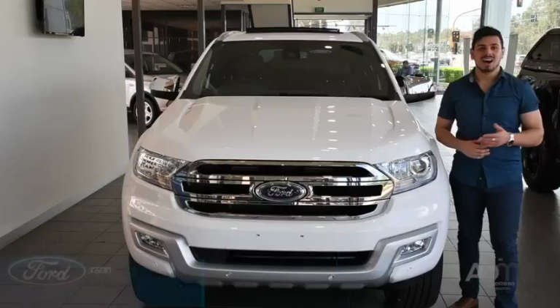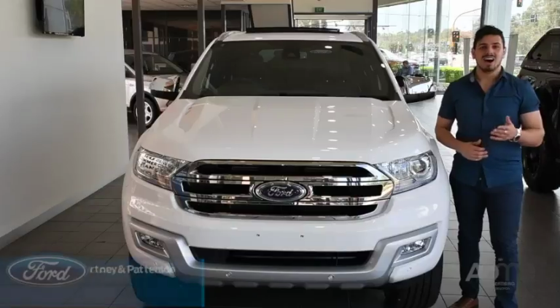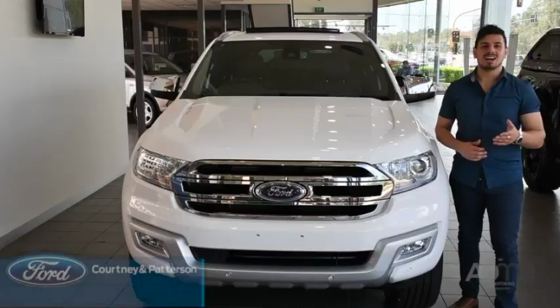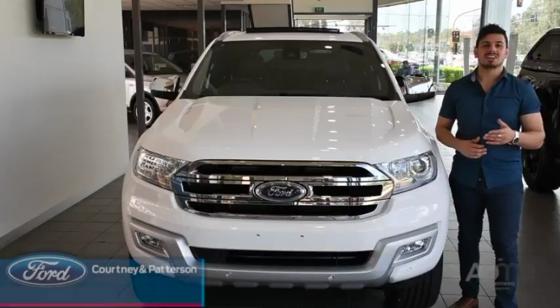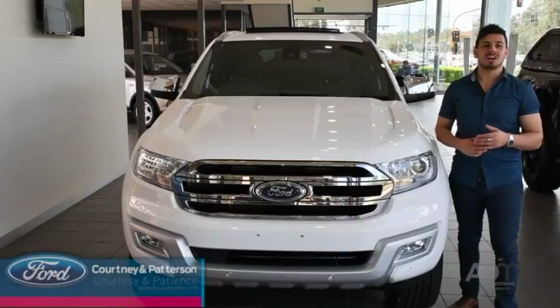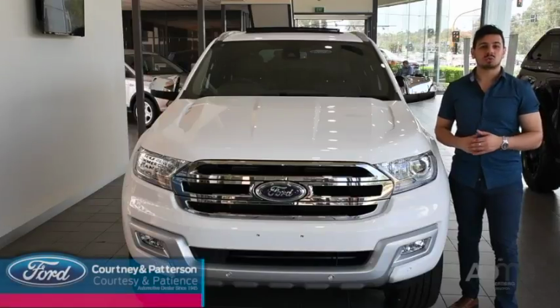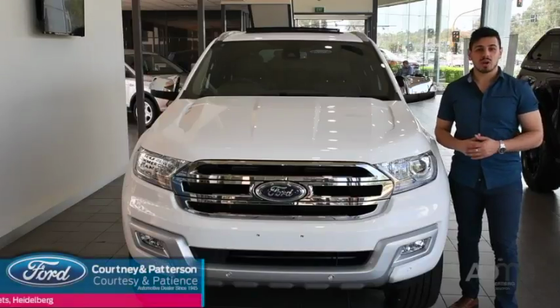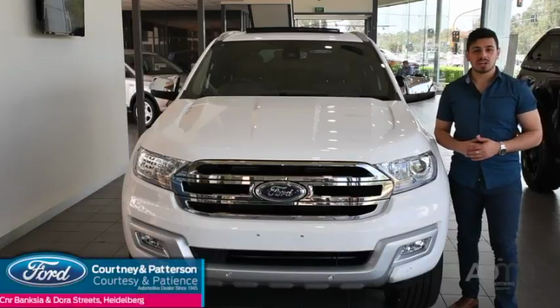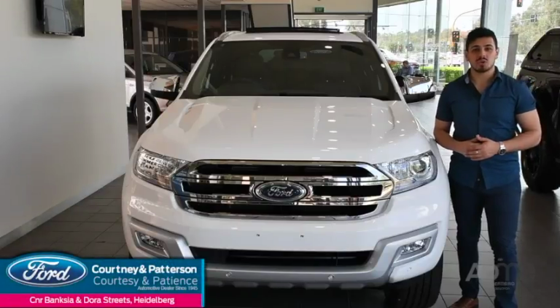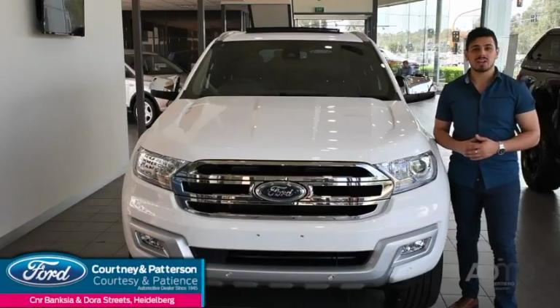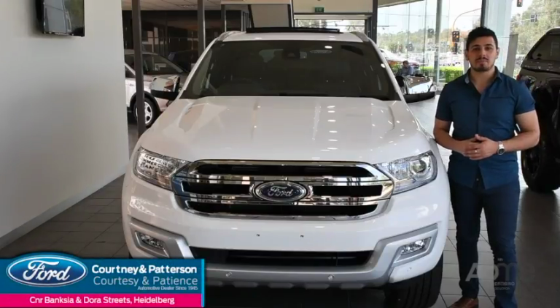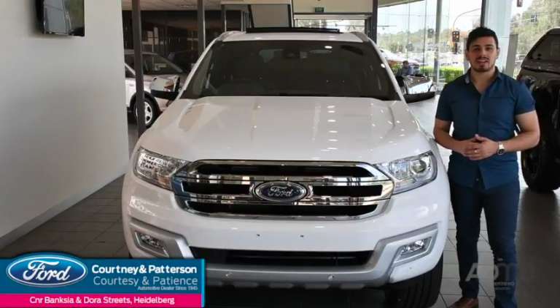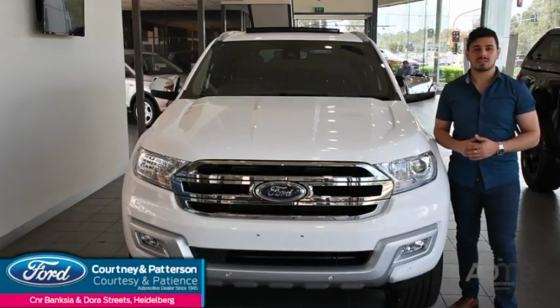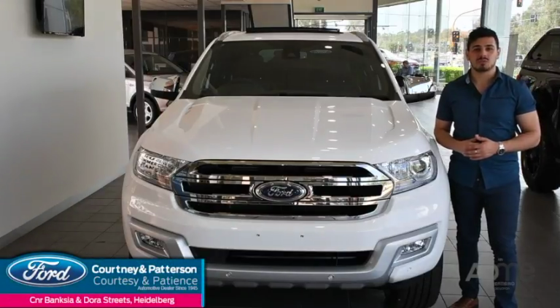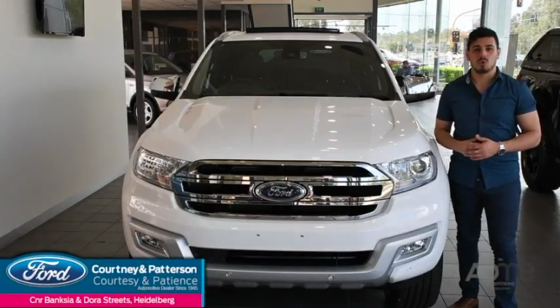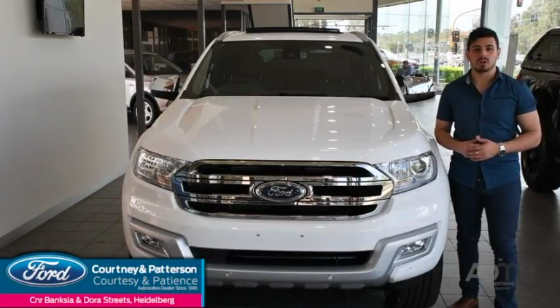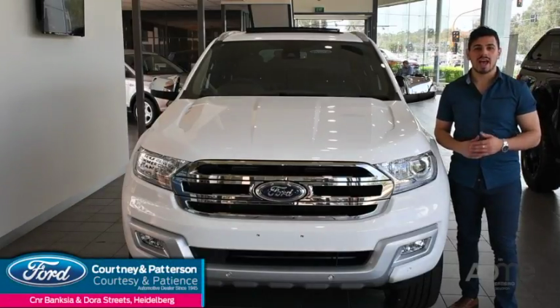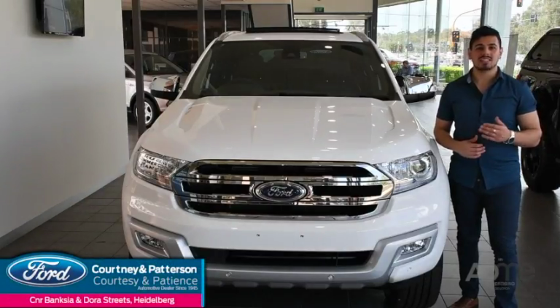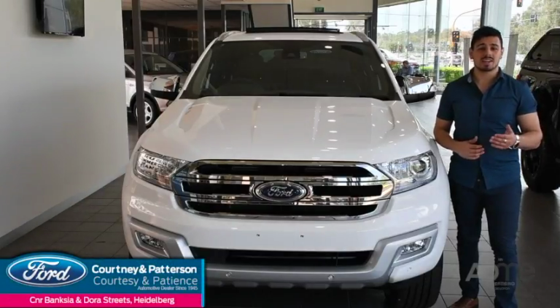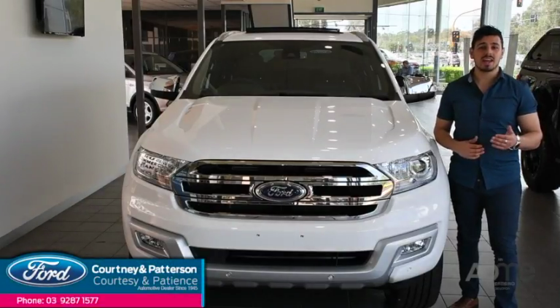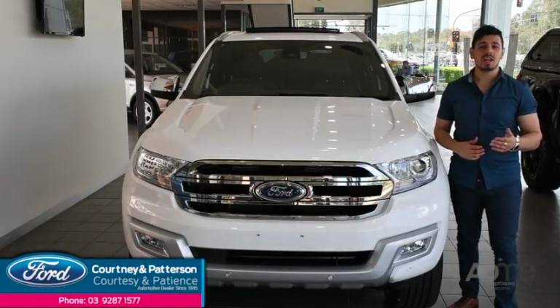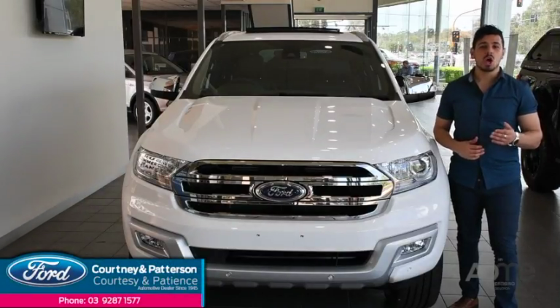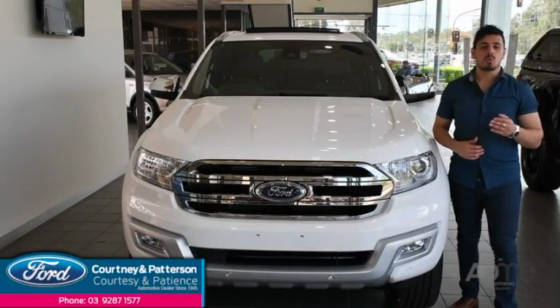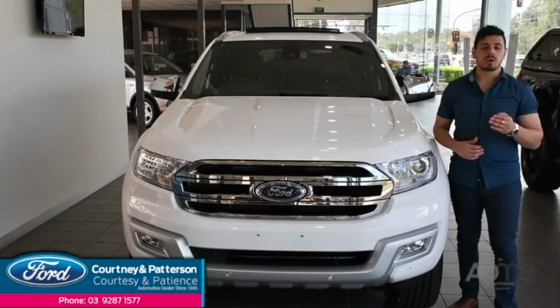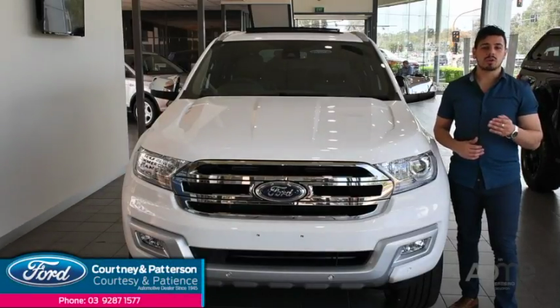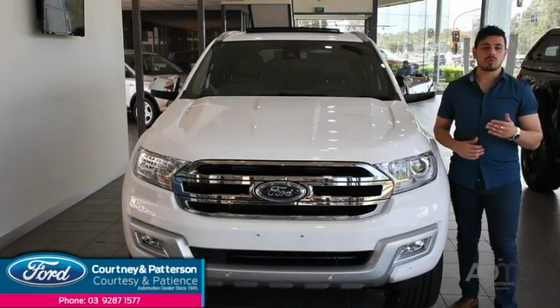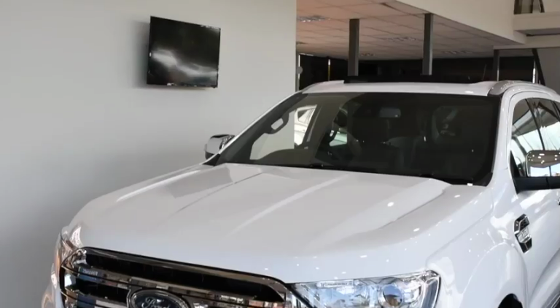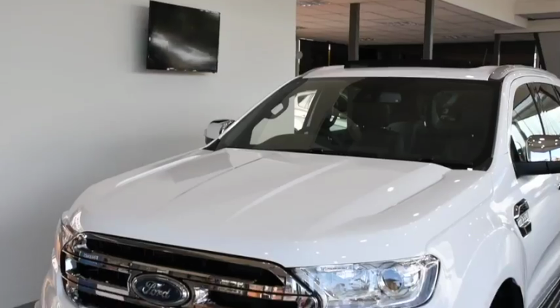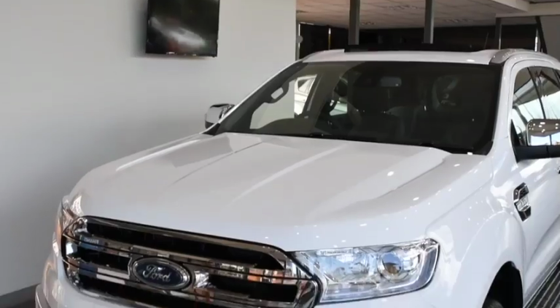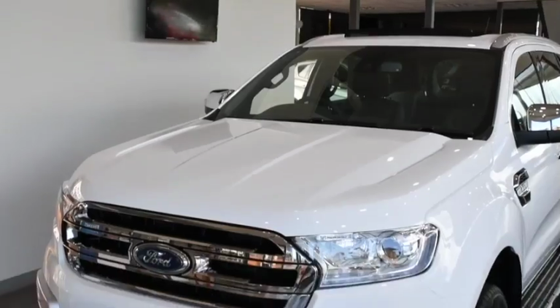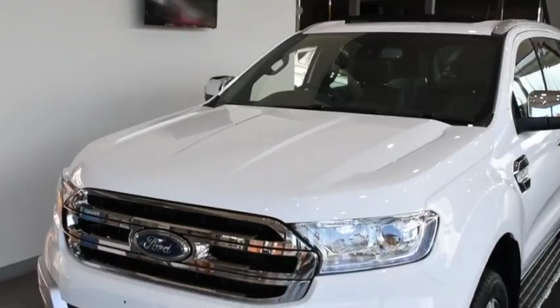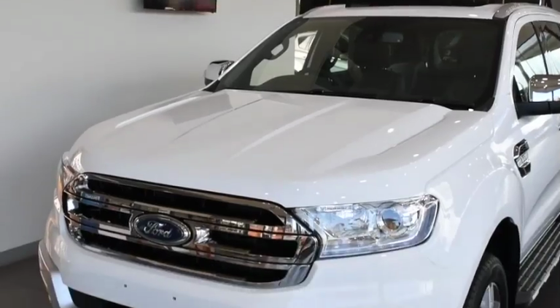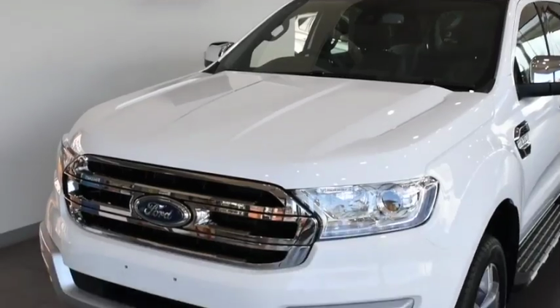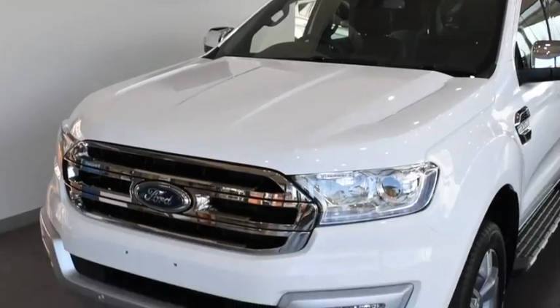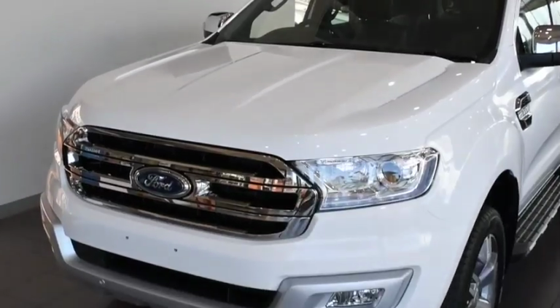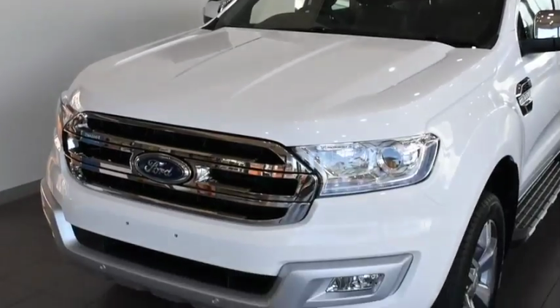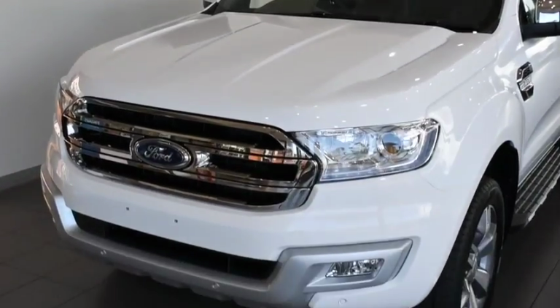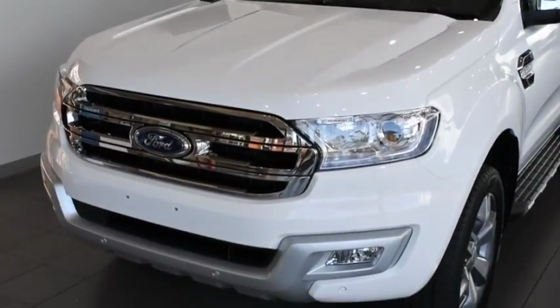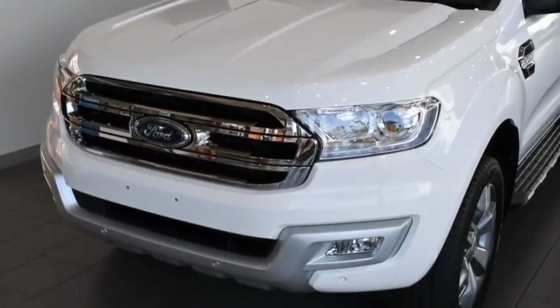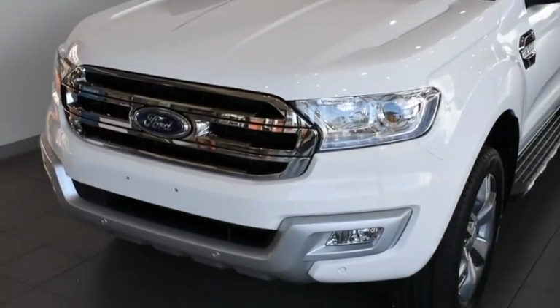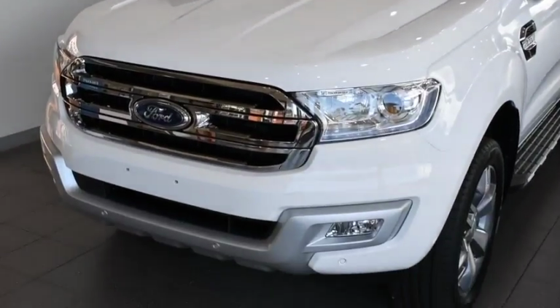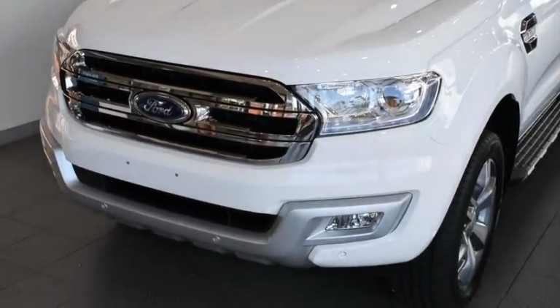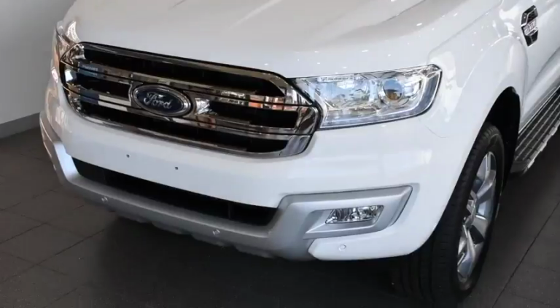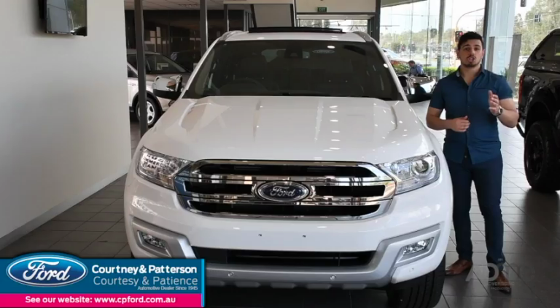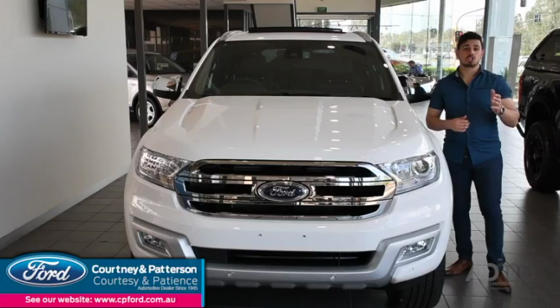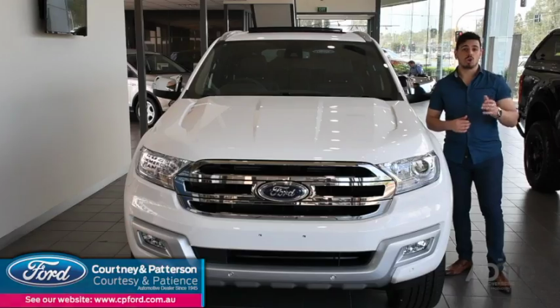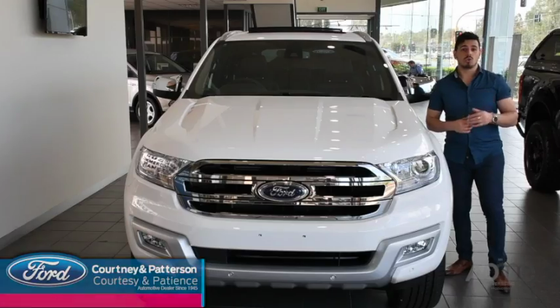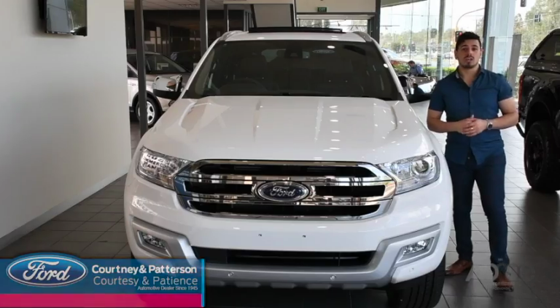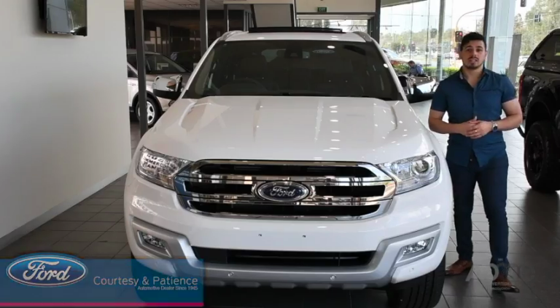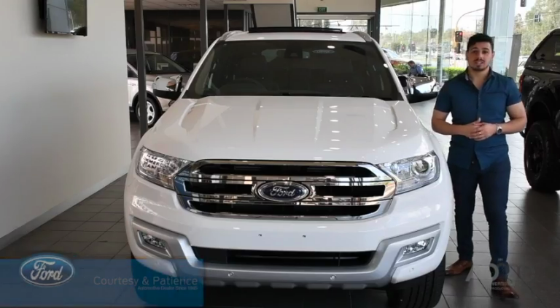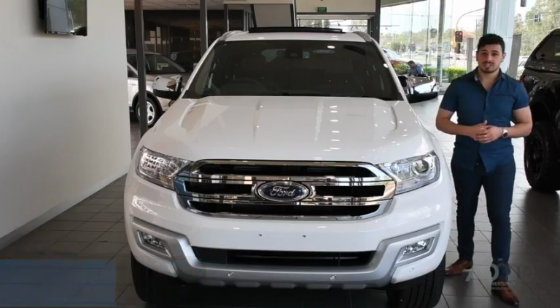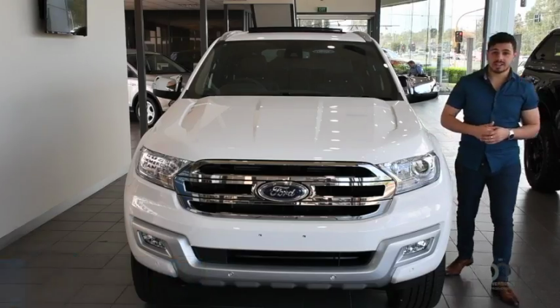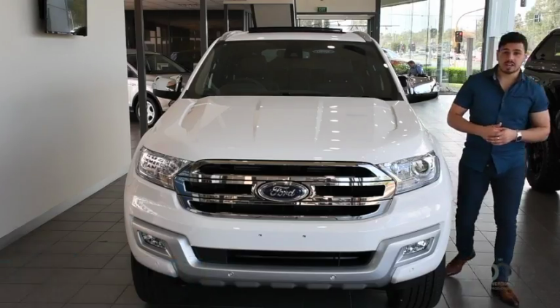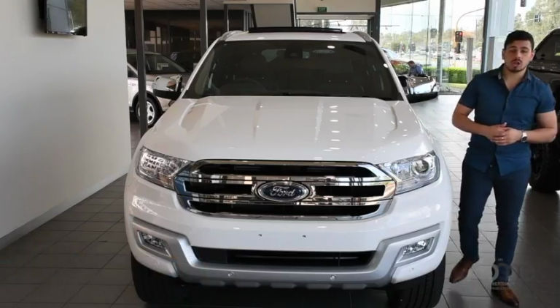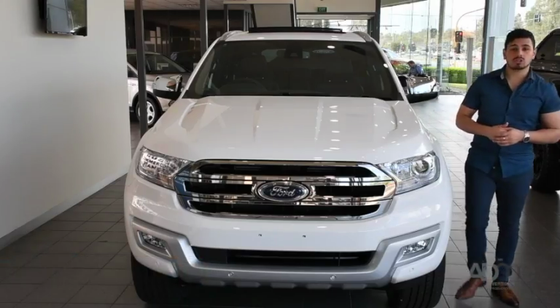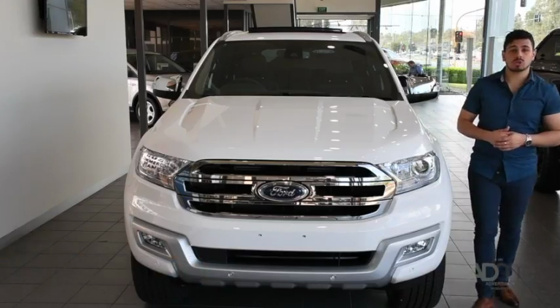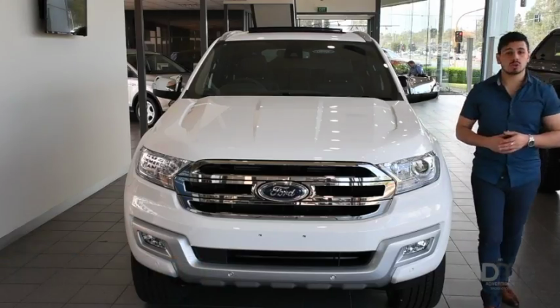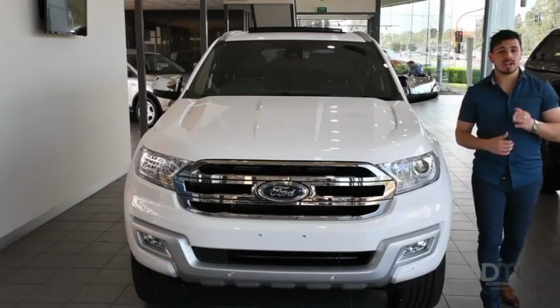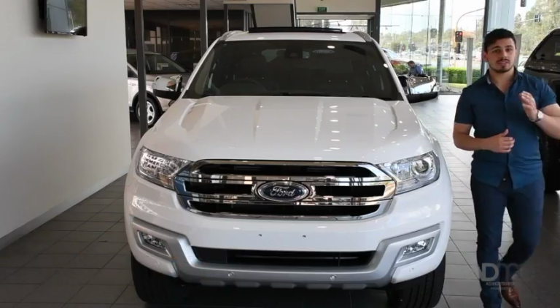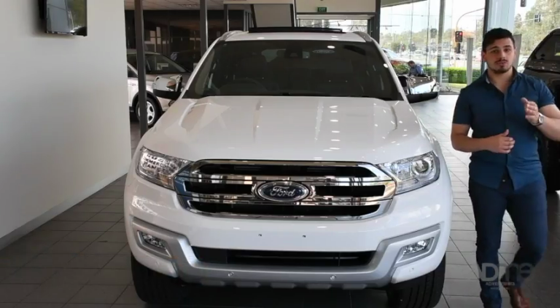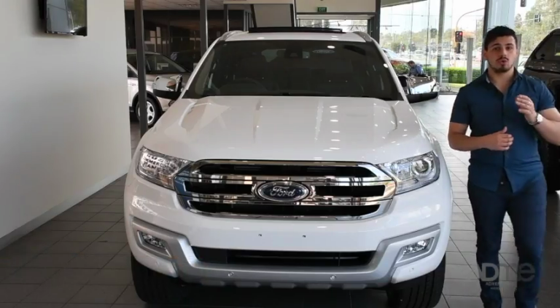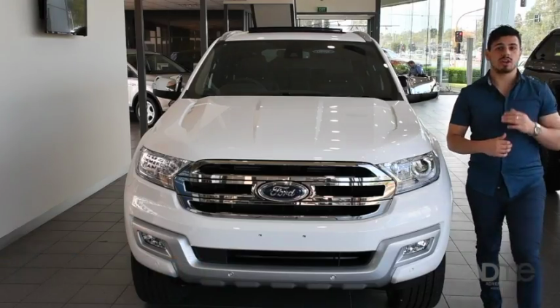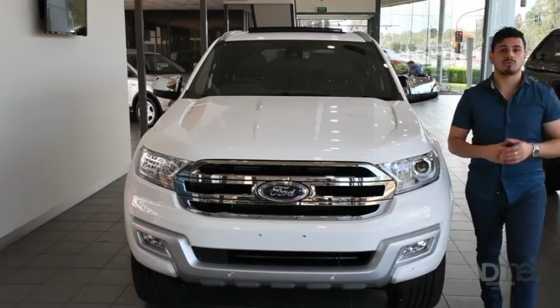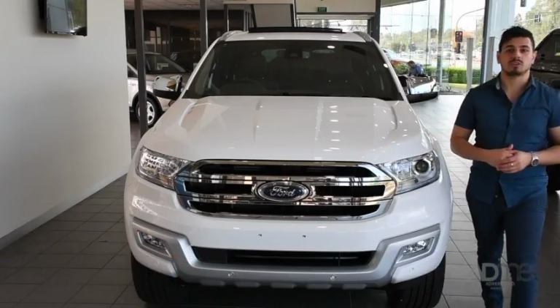Hi guys, we're at Courtney and Patterson Ford, and today we're going to reach new heights with the new Ford Everest. So, let's take a closer look at the Ford Everest.